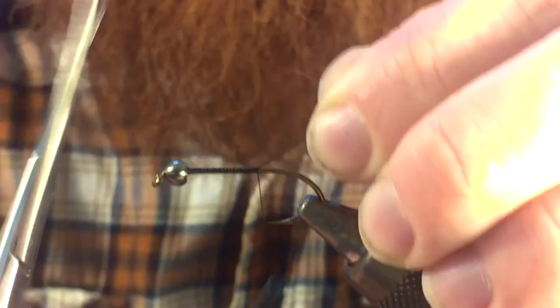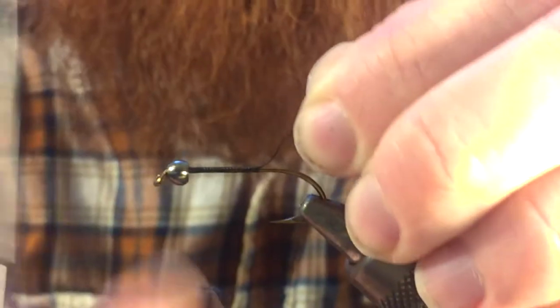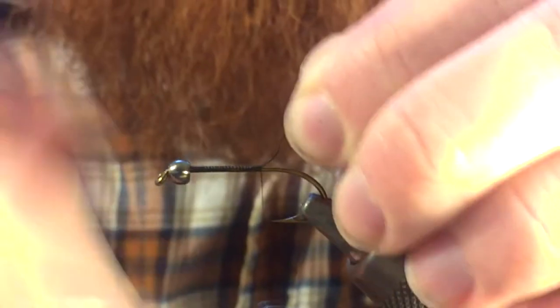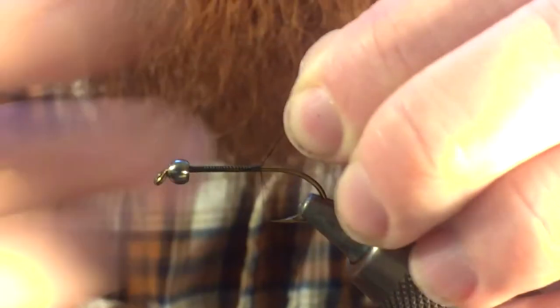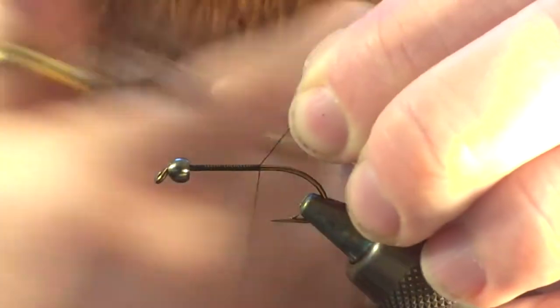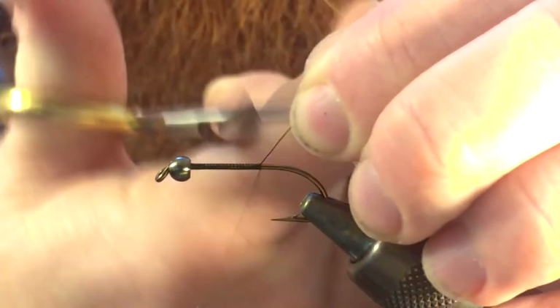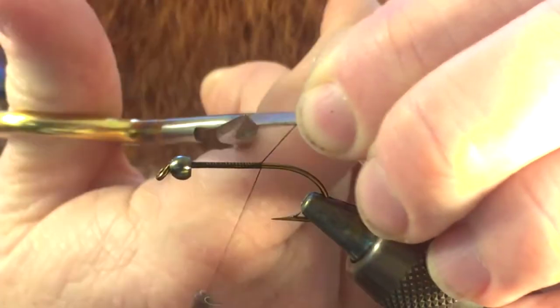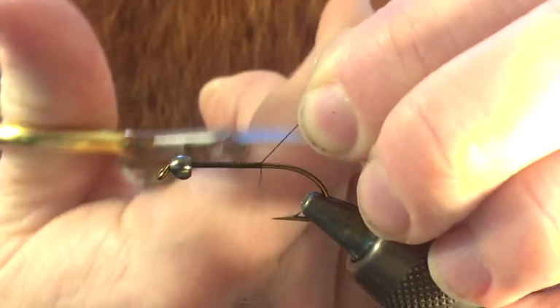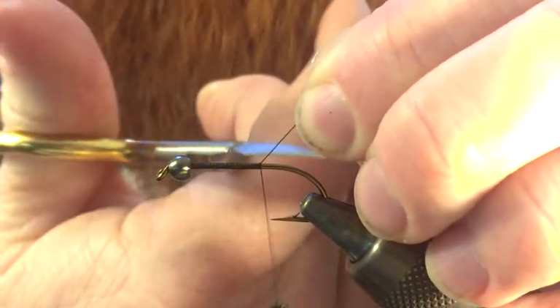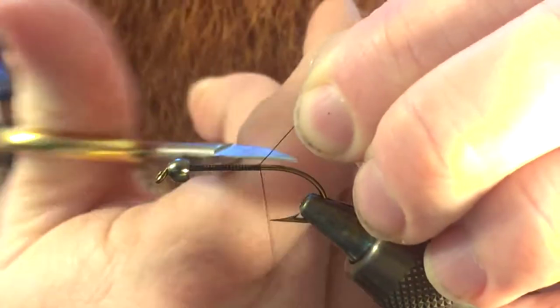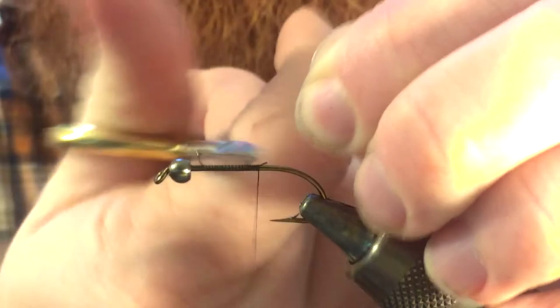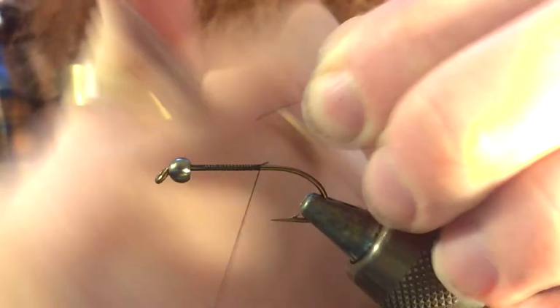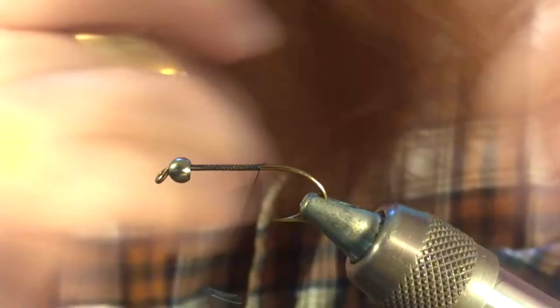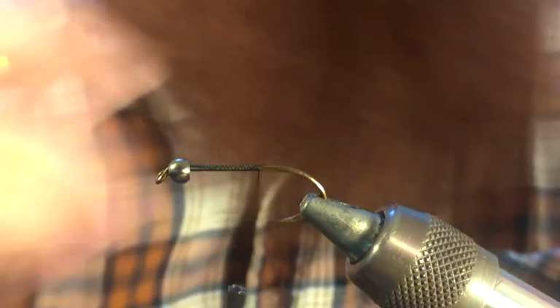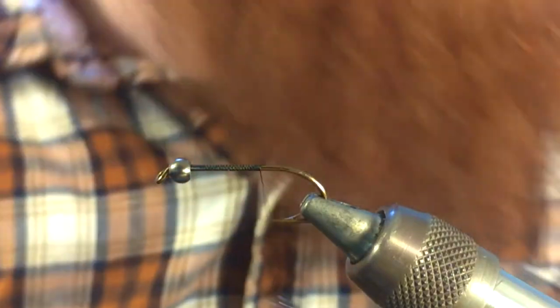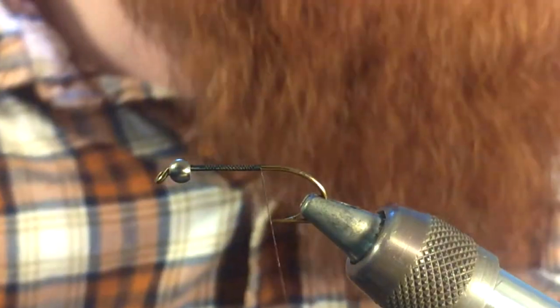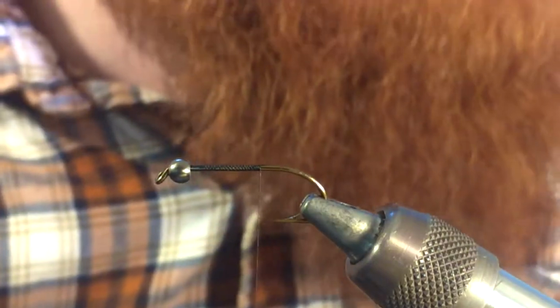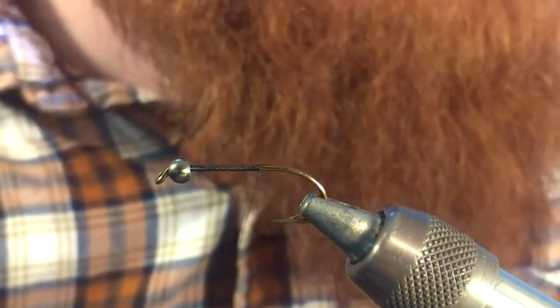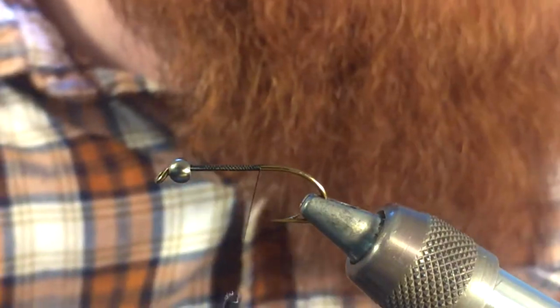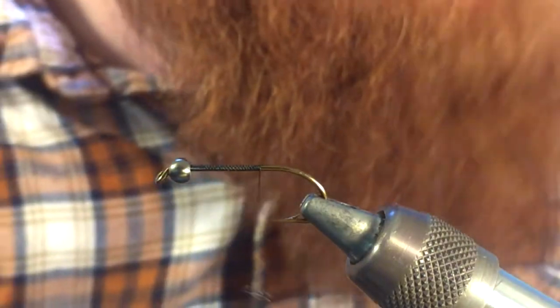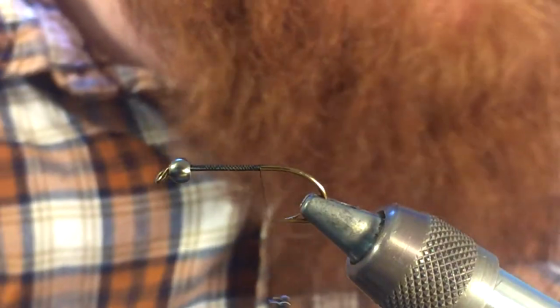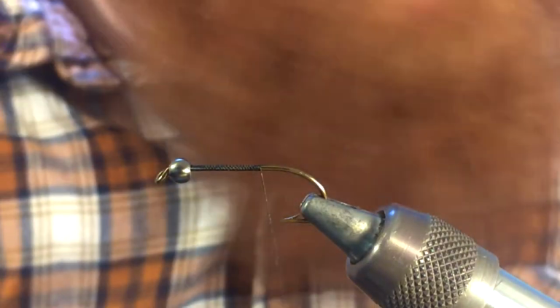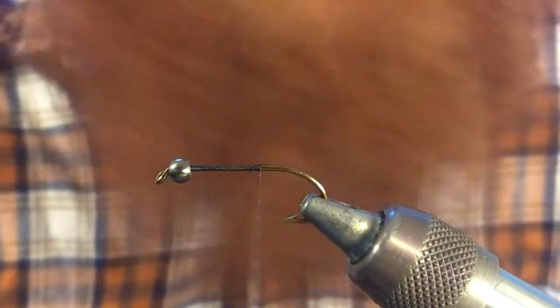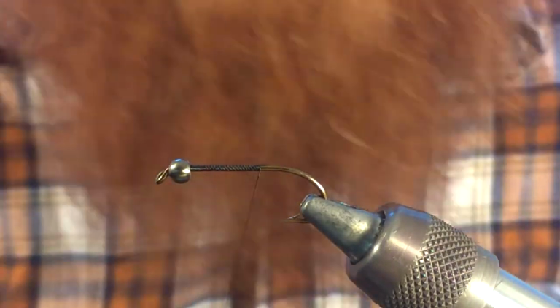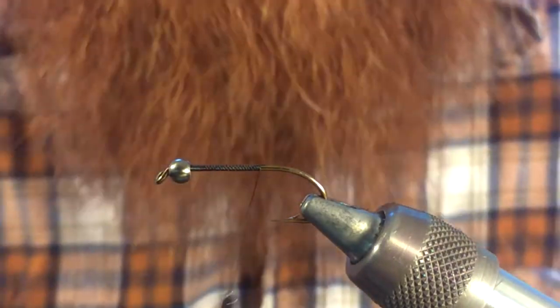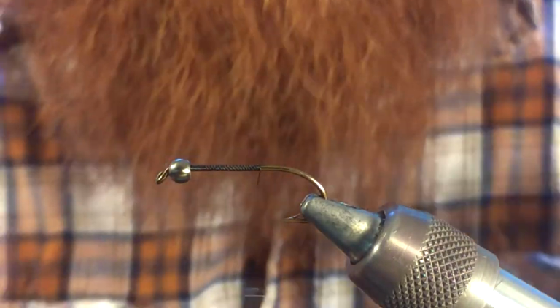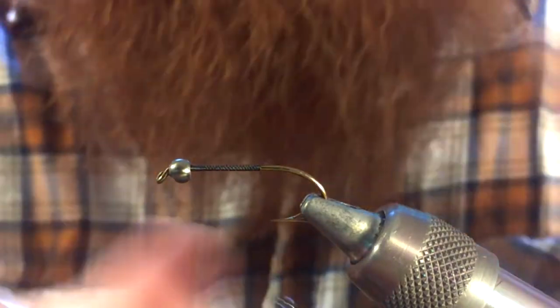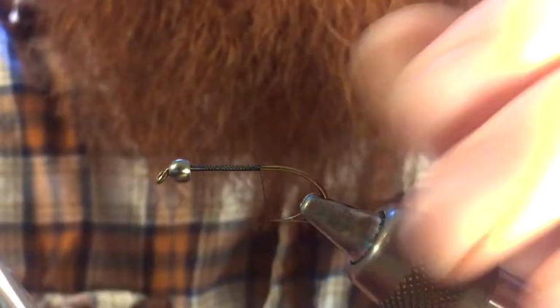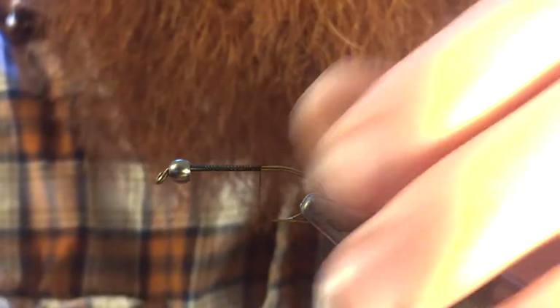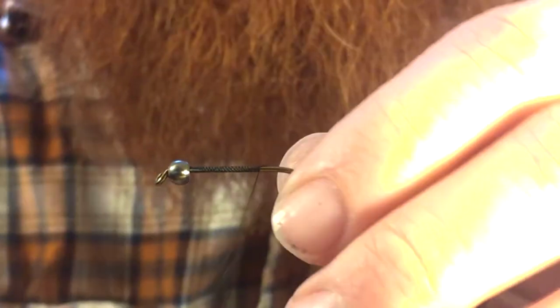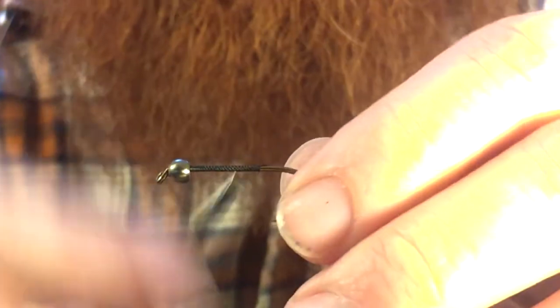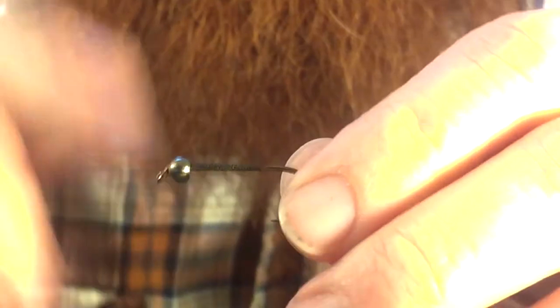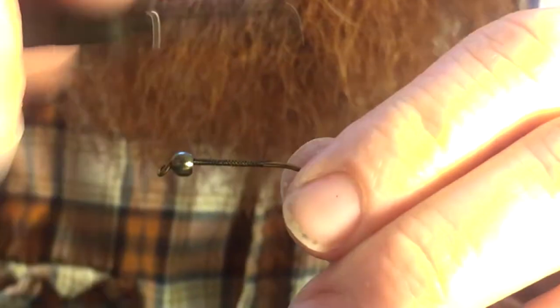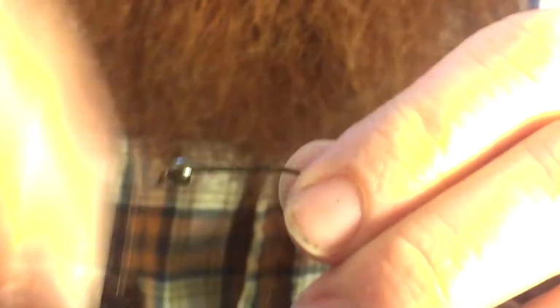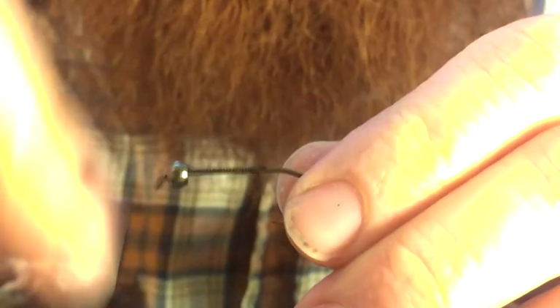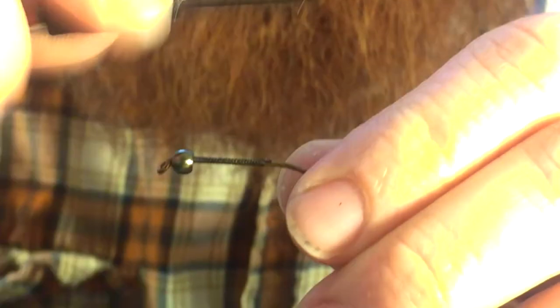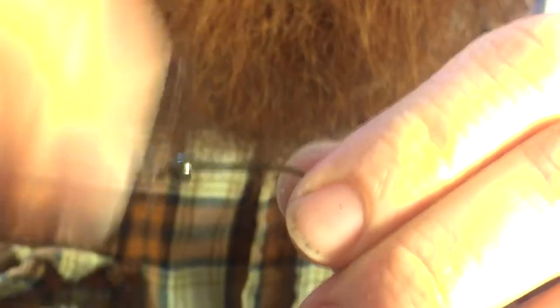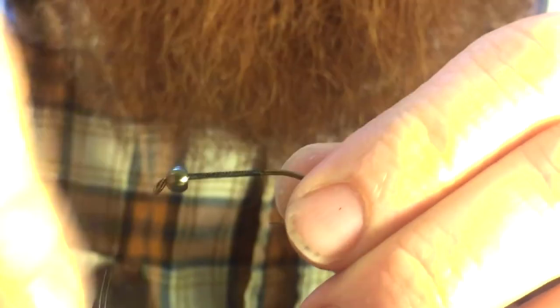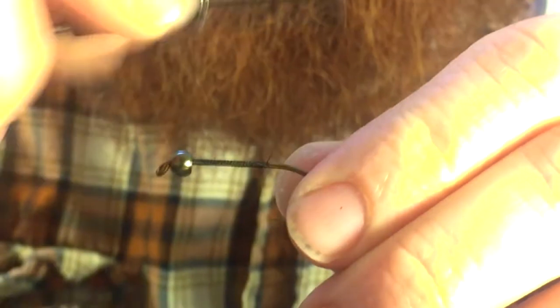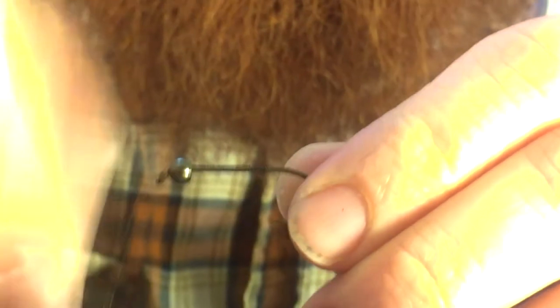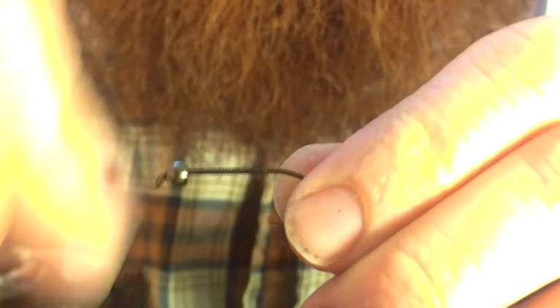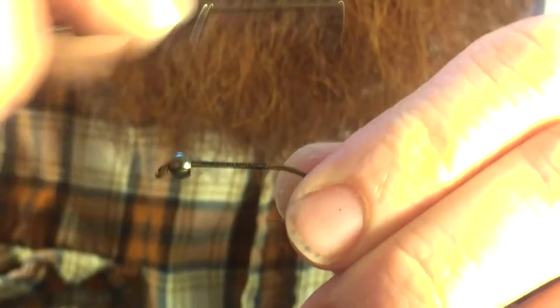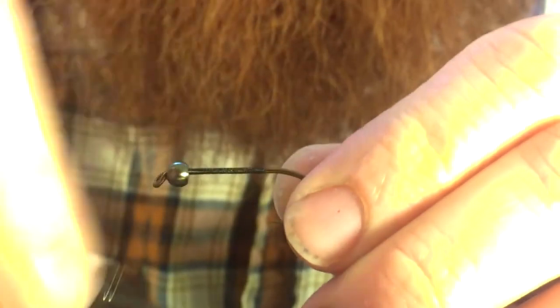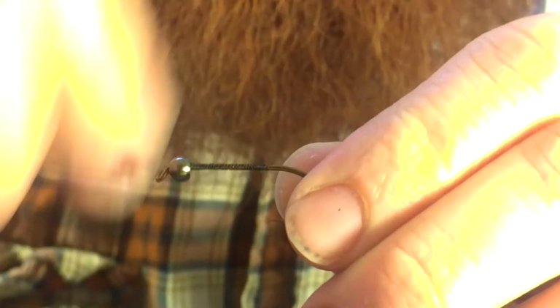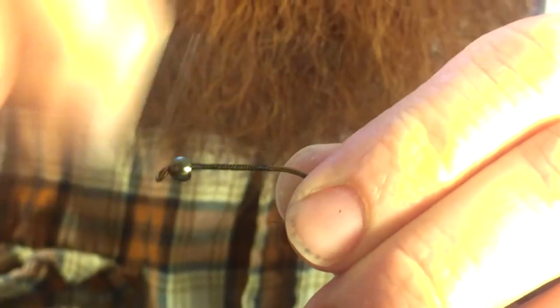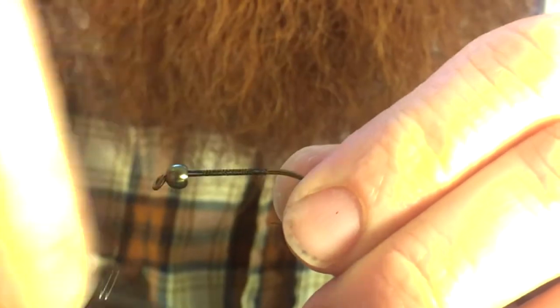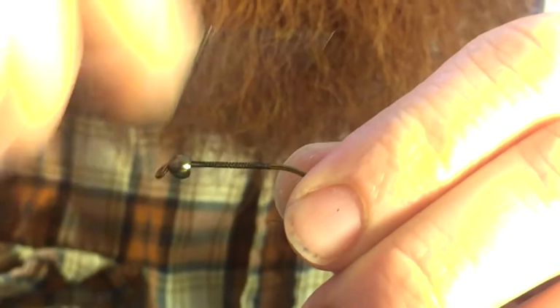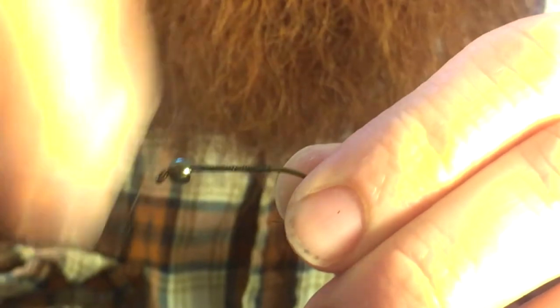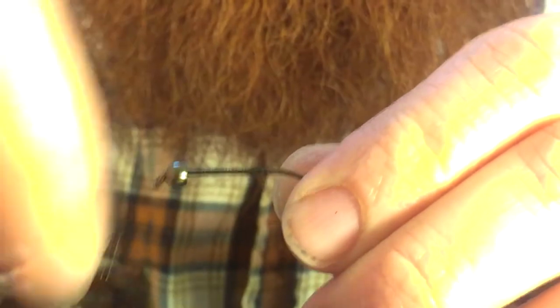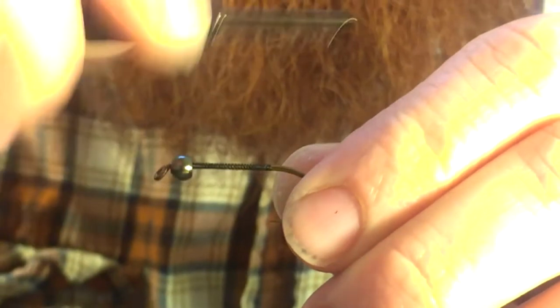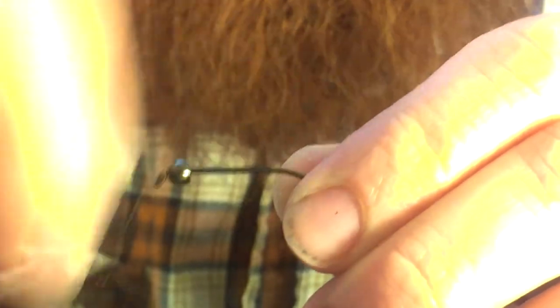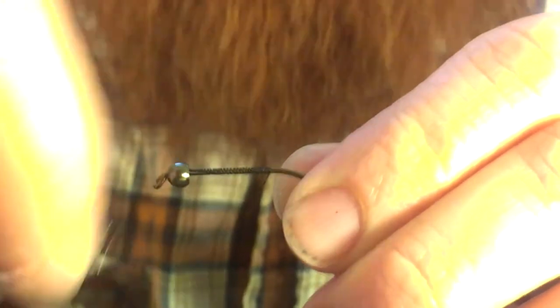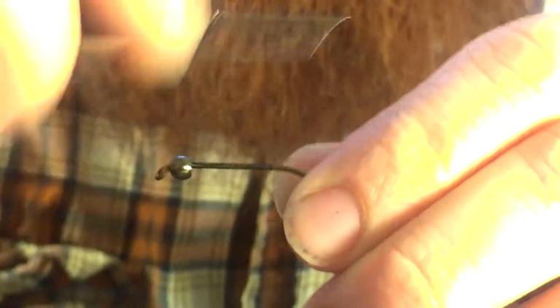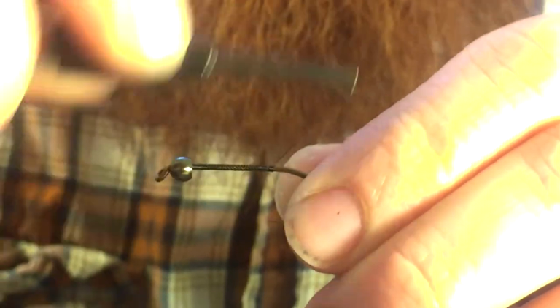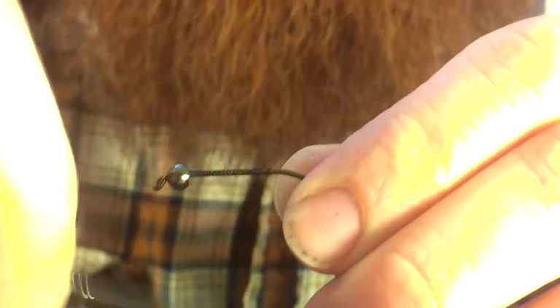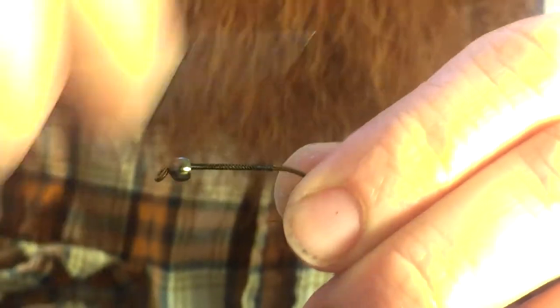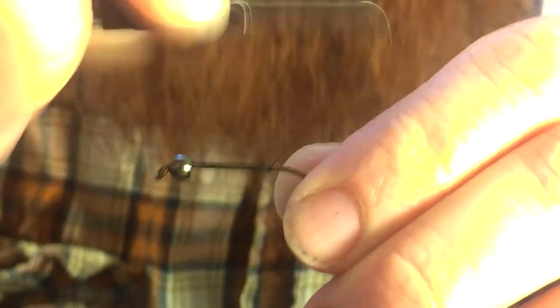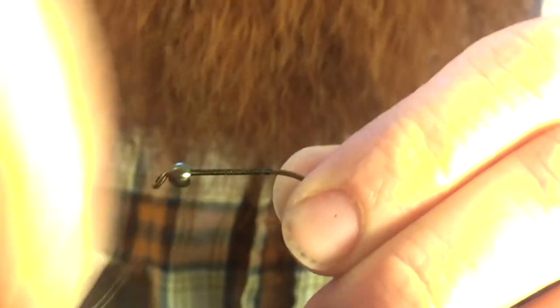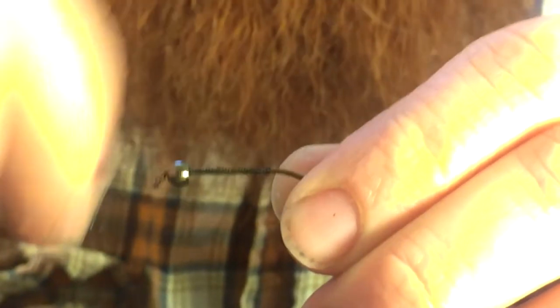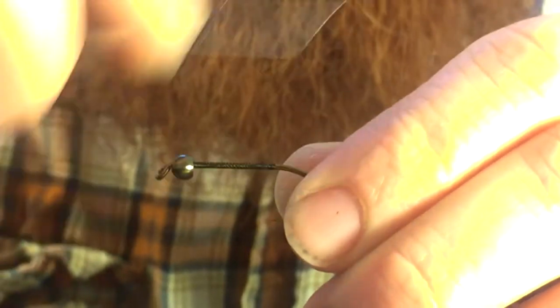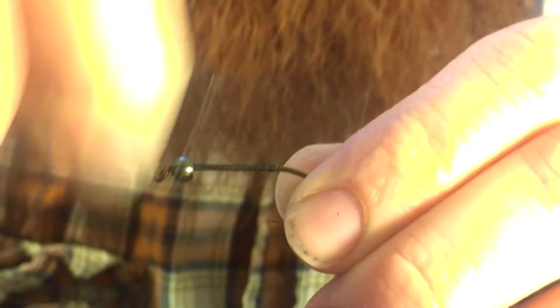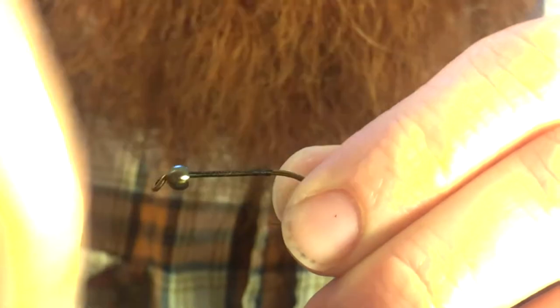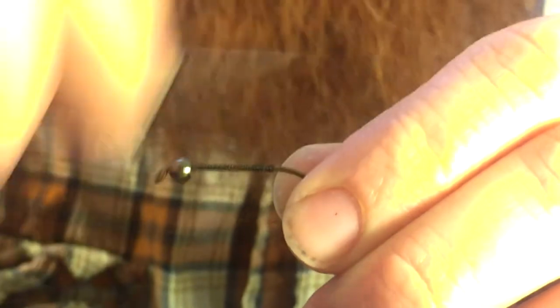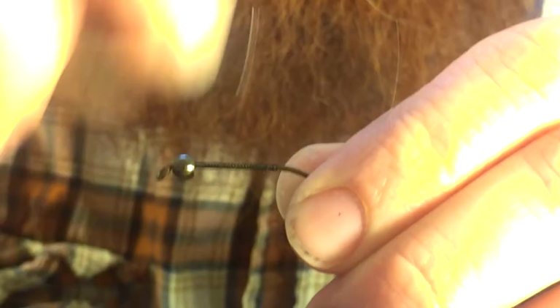We're going to start by wrapping our thread all the way to the back of the hook, right before the bend.